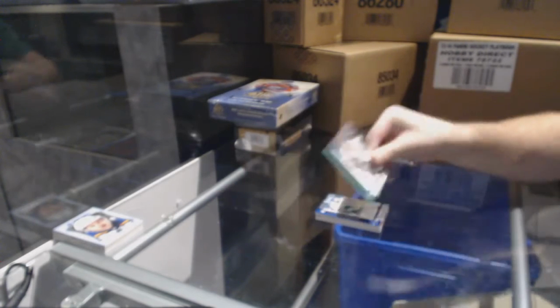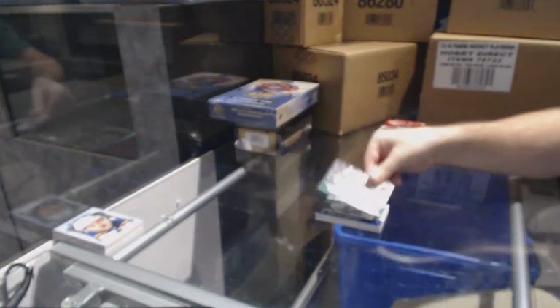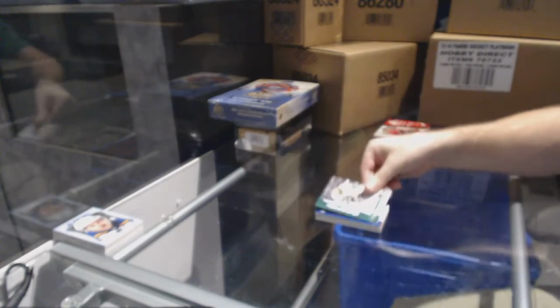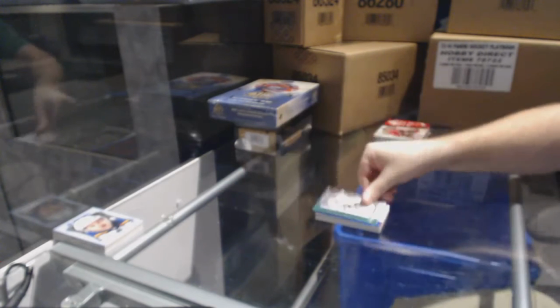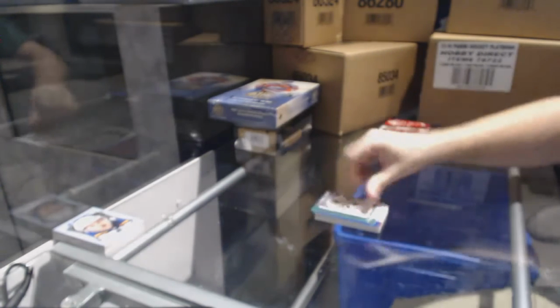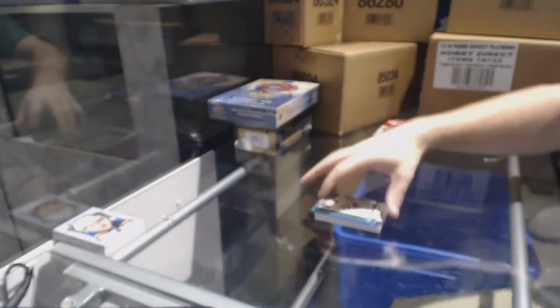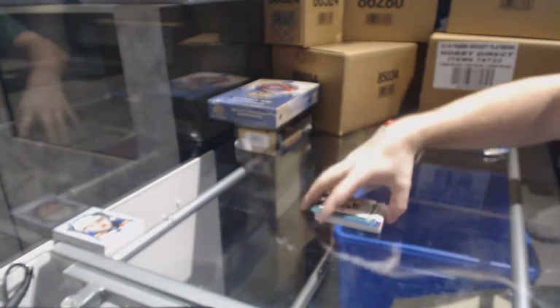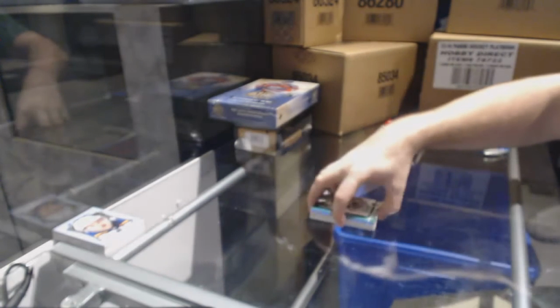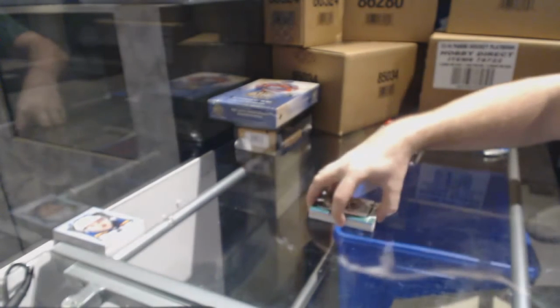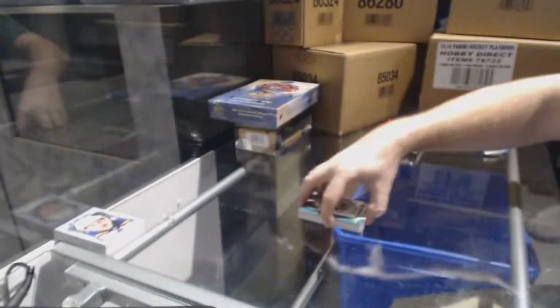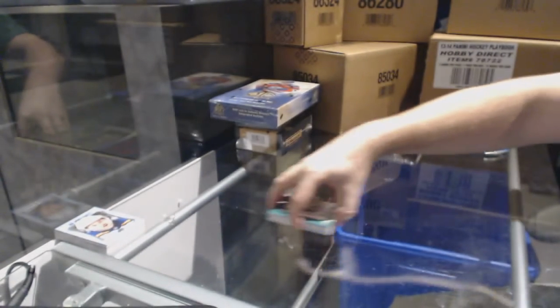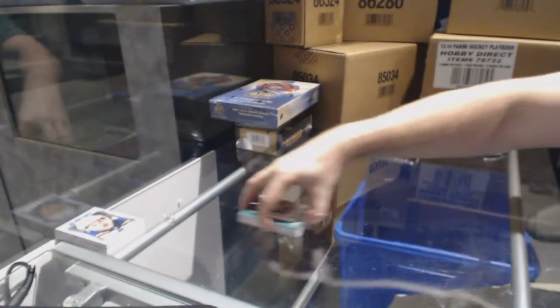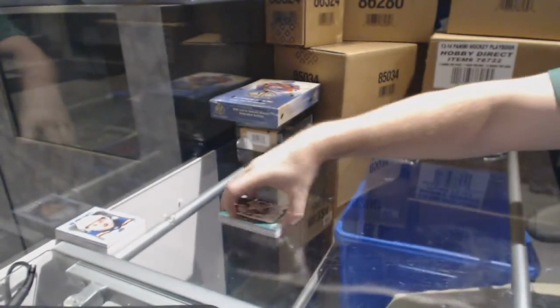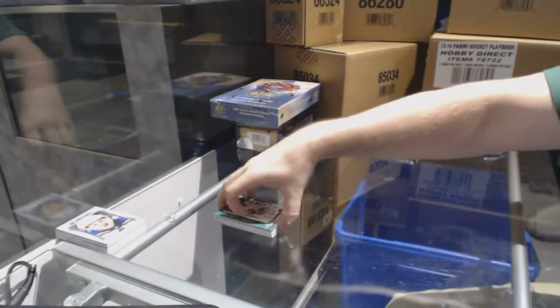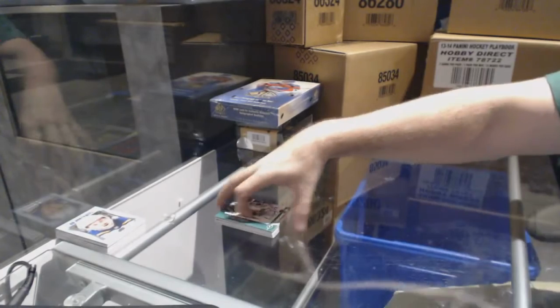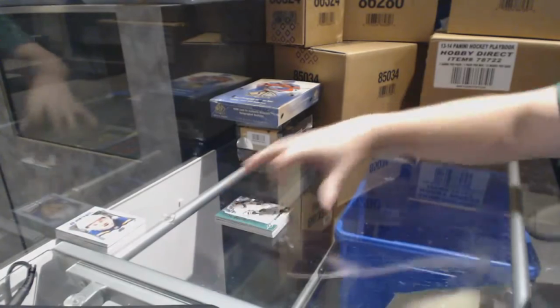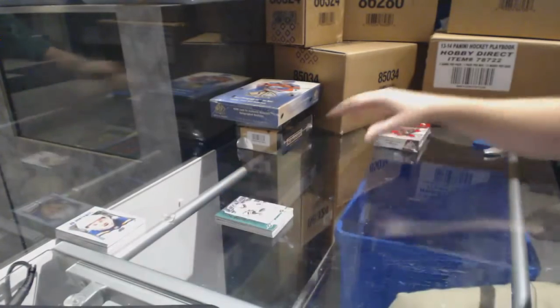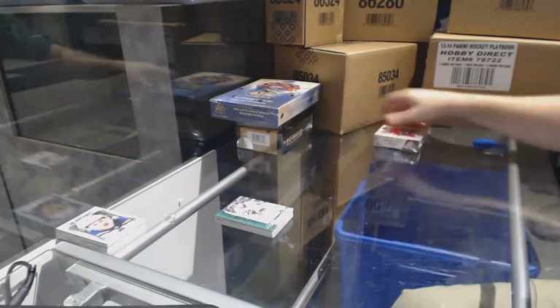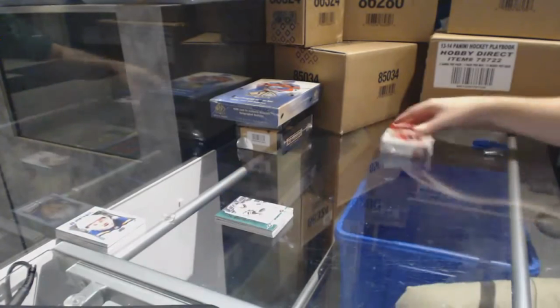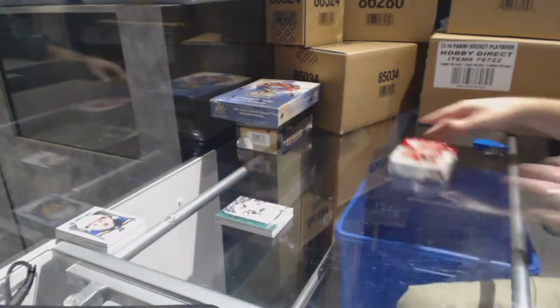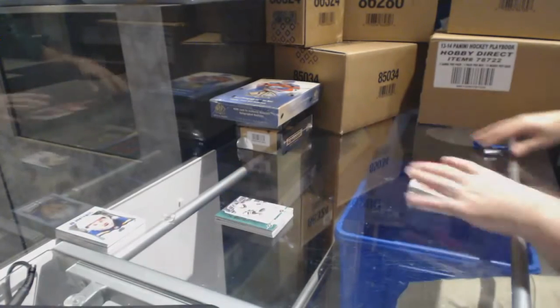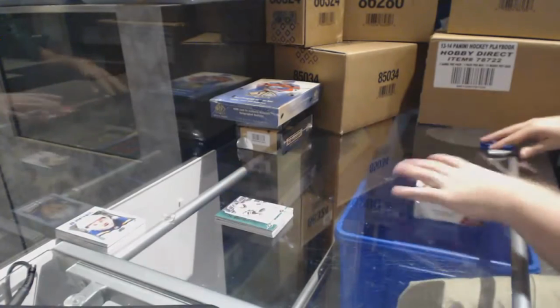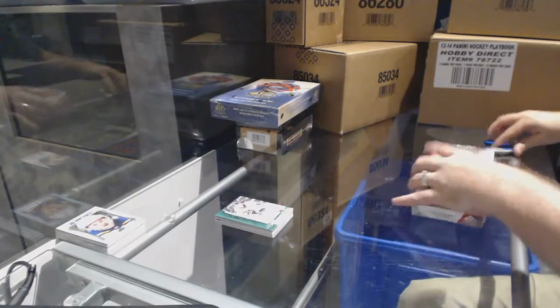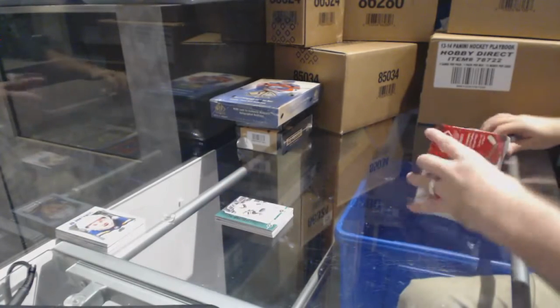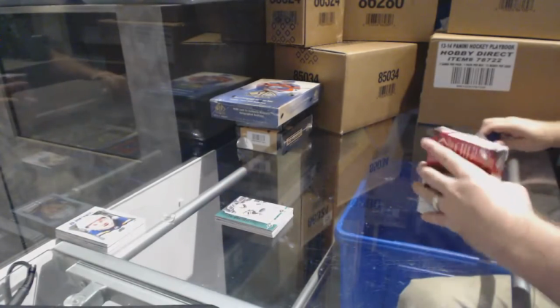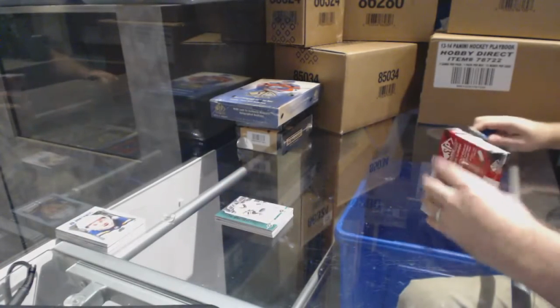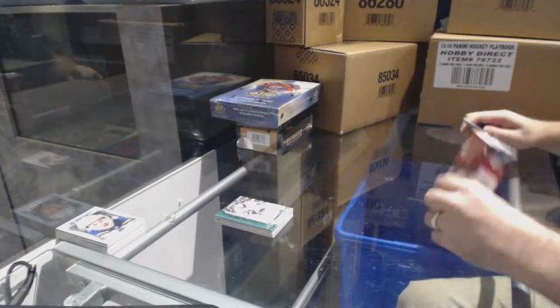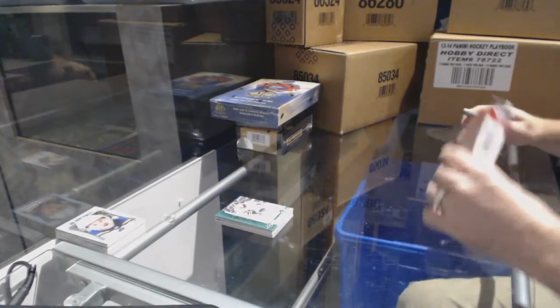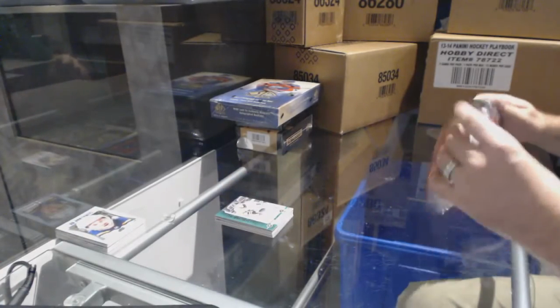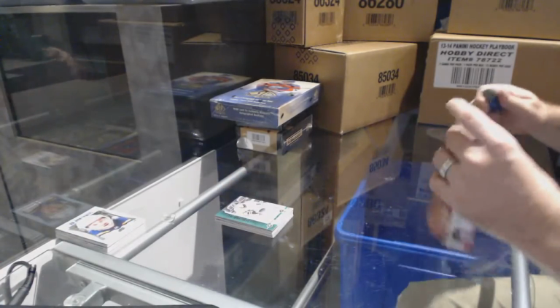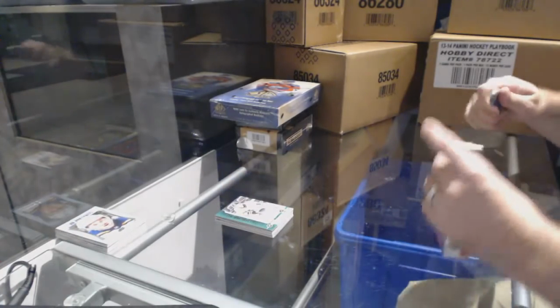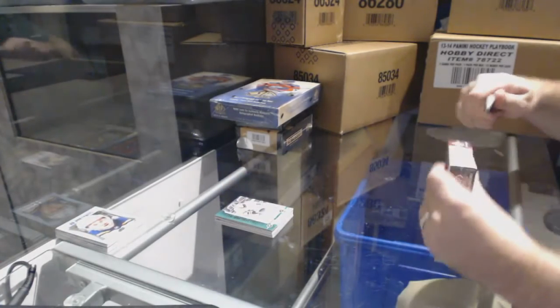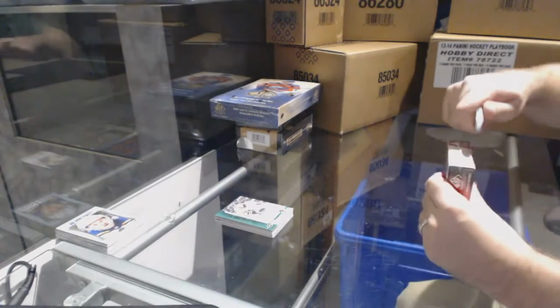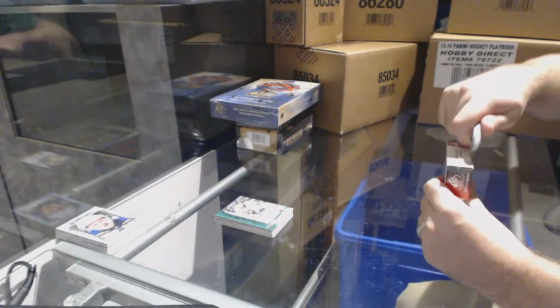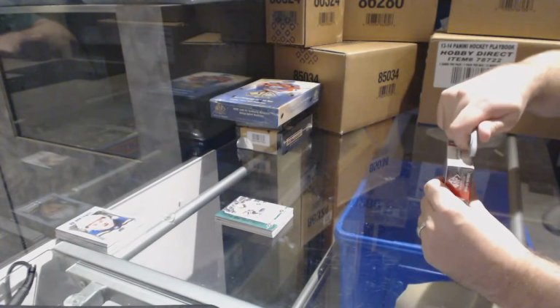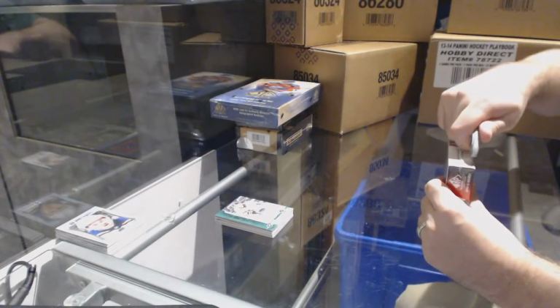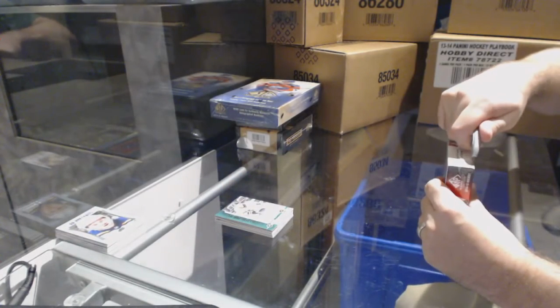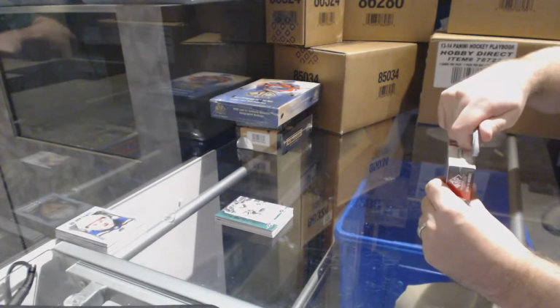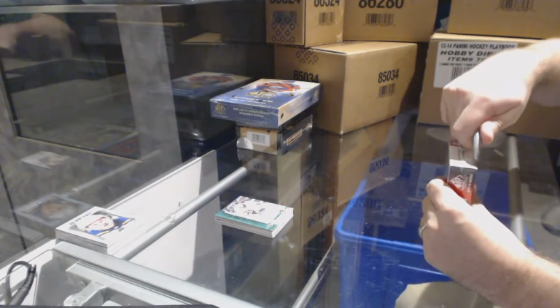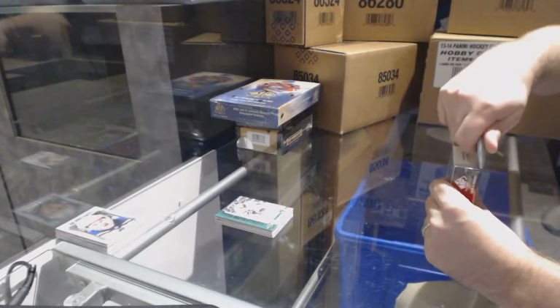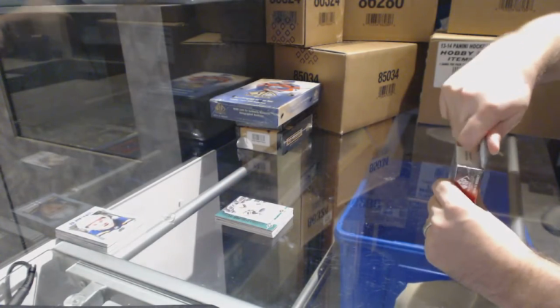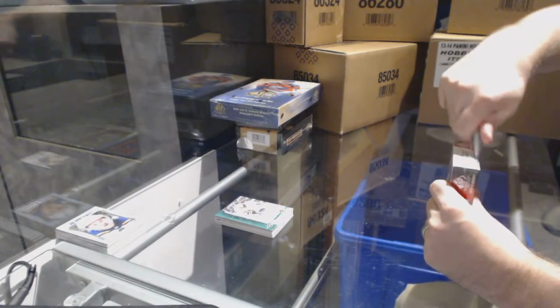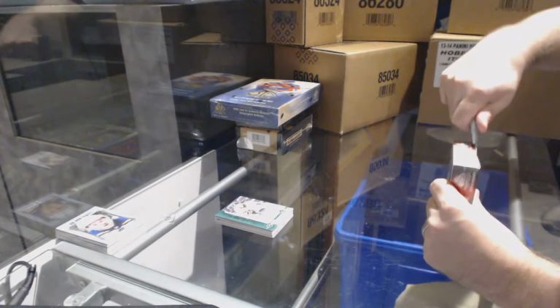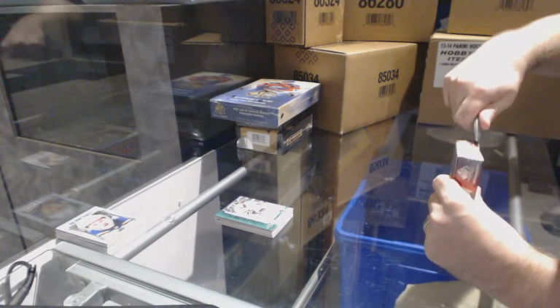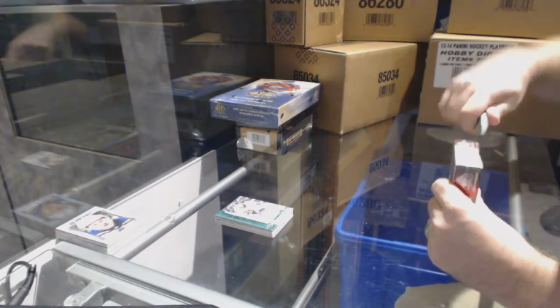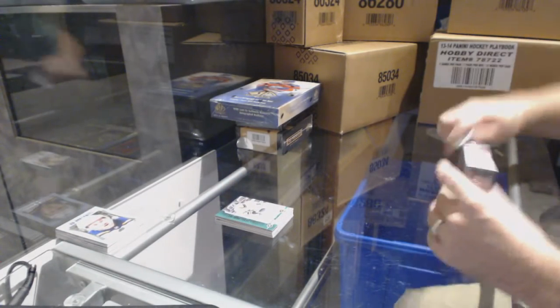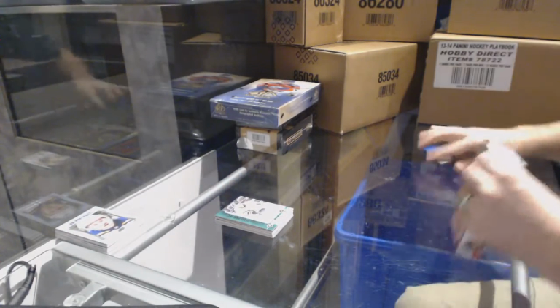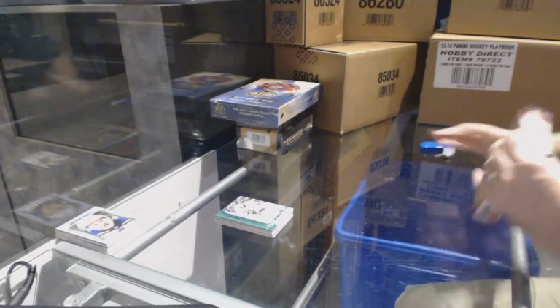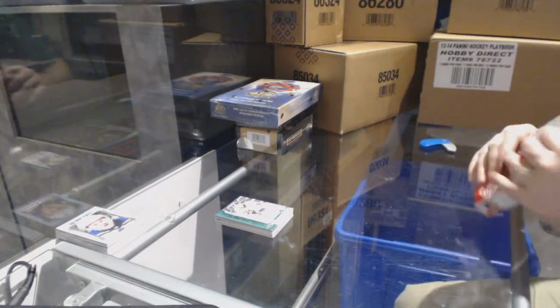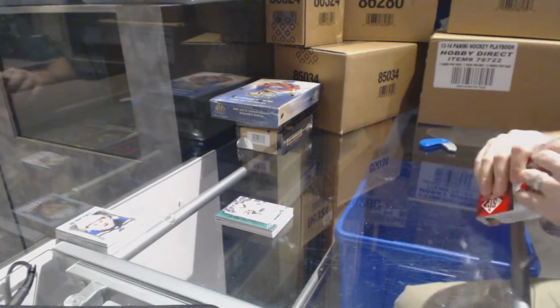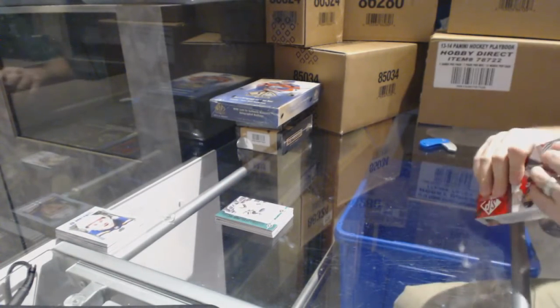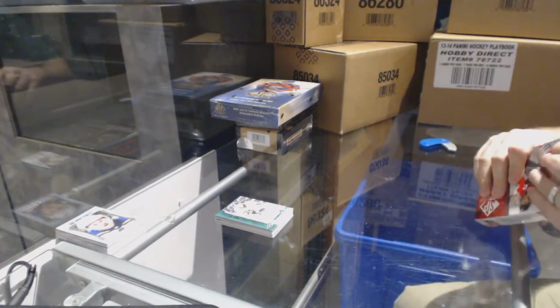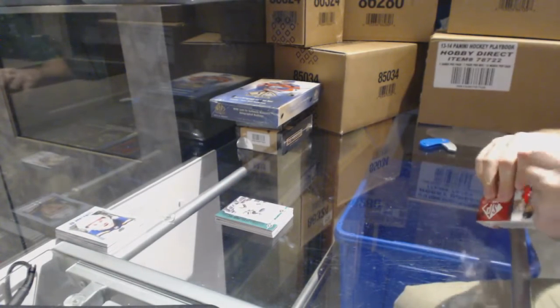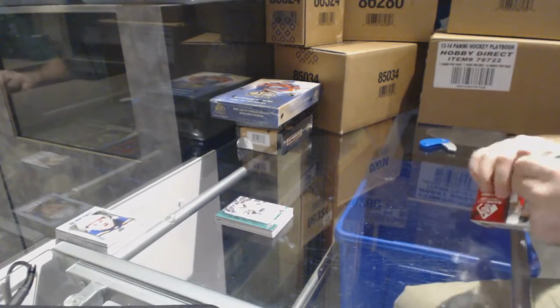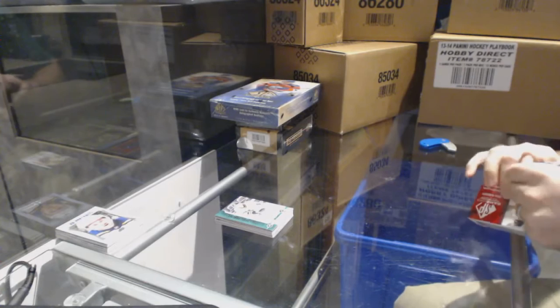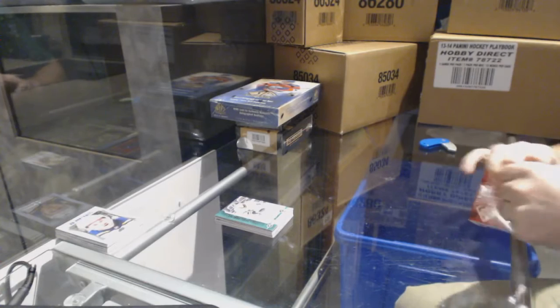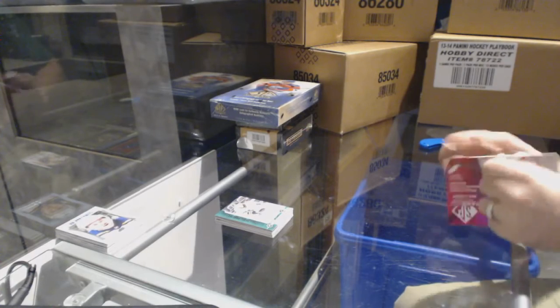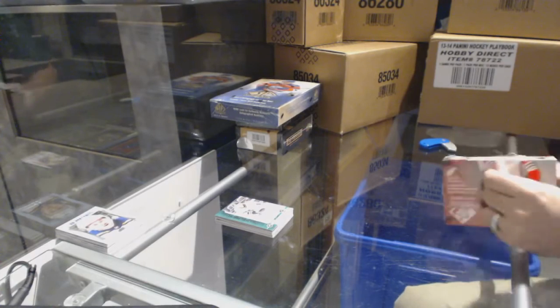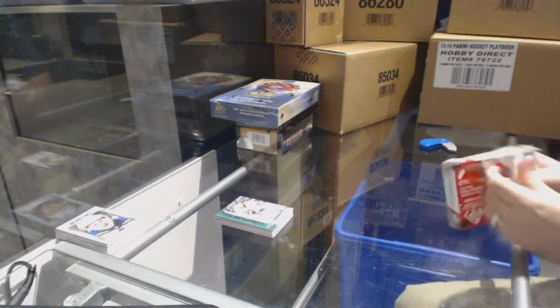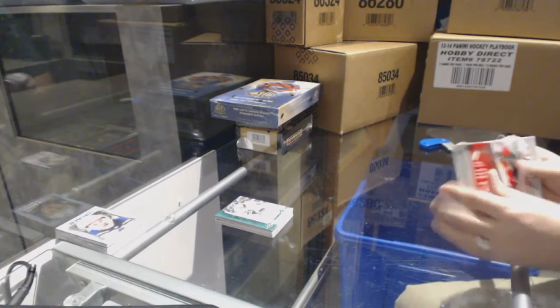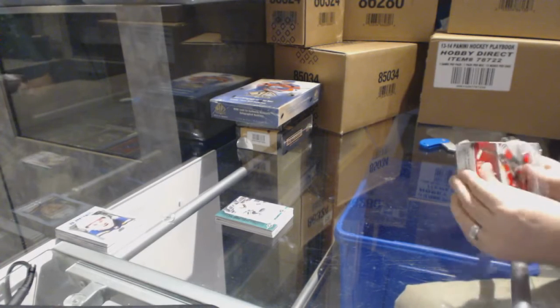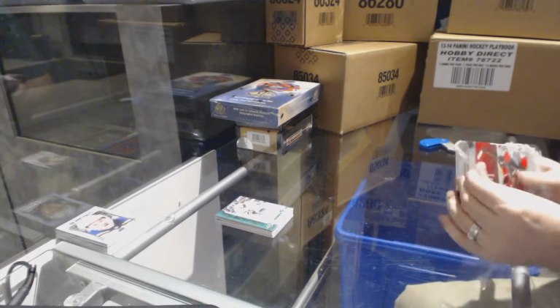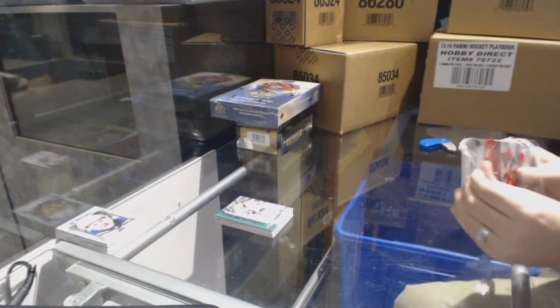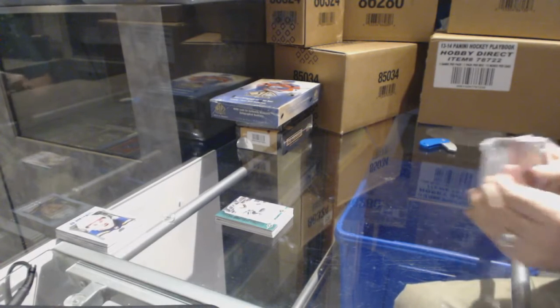Damn, that was a damn good box. Wow. Holy moly.